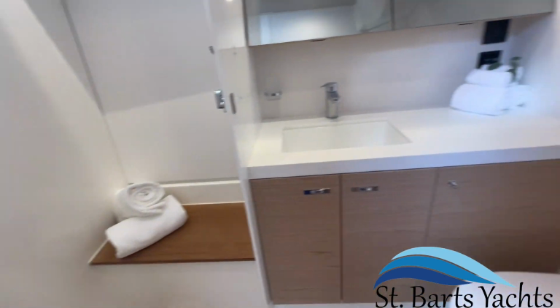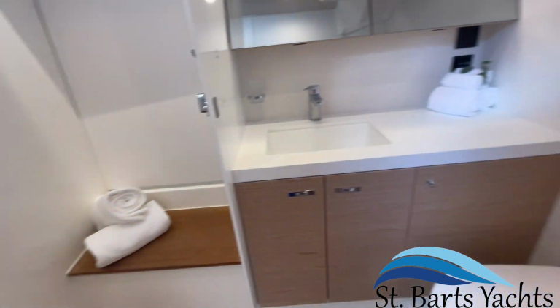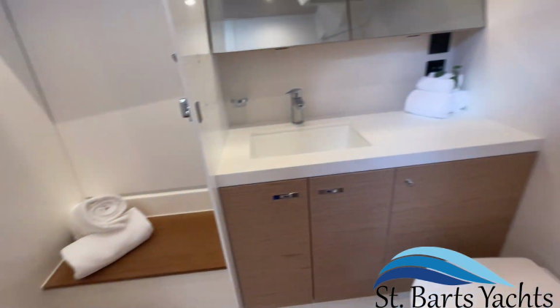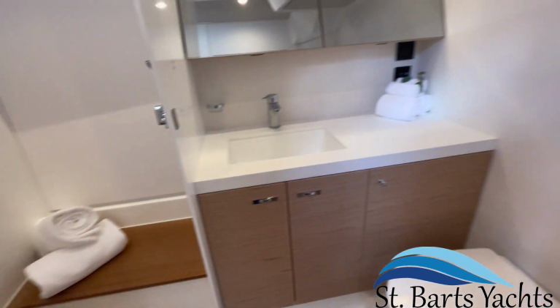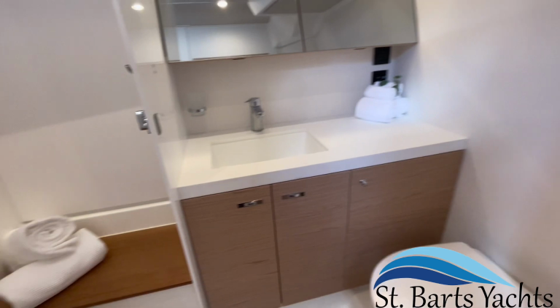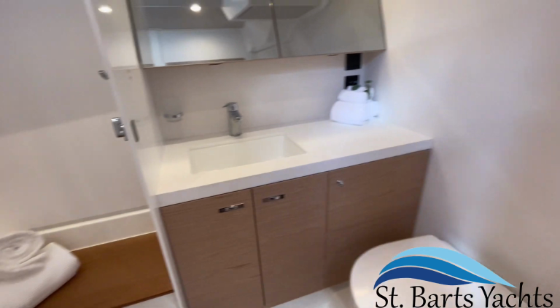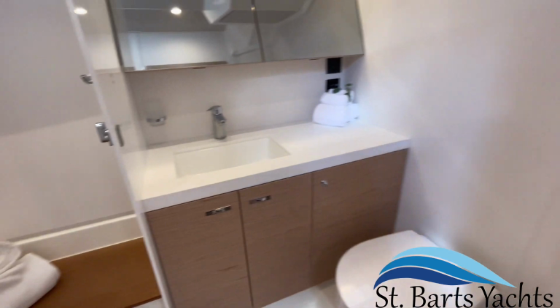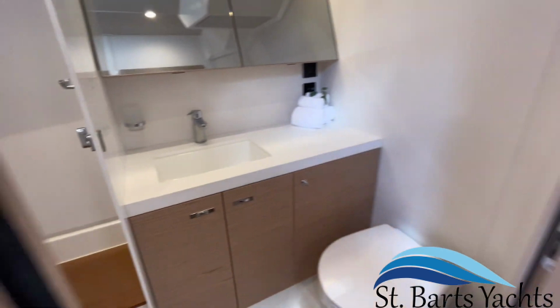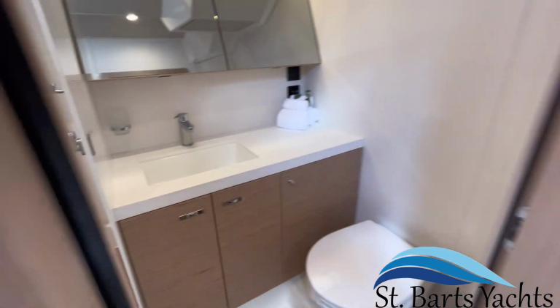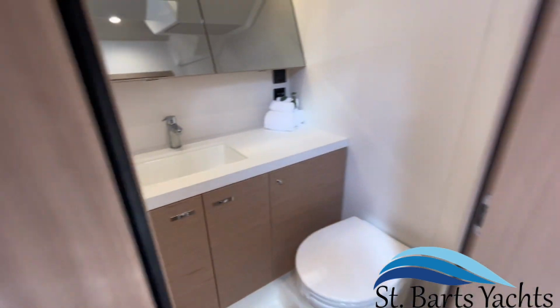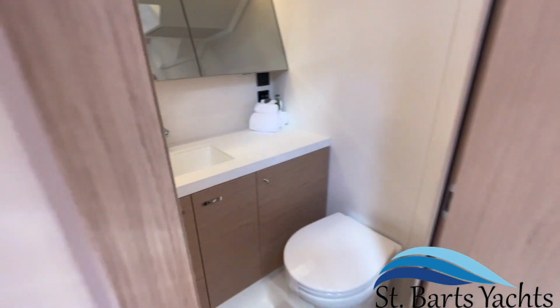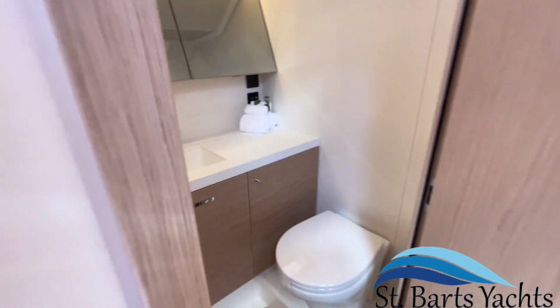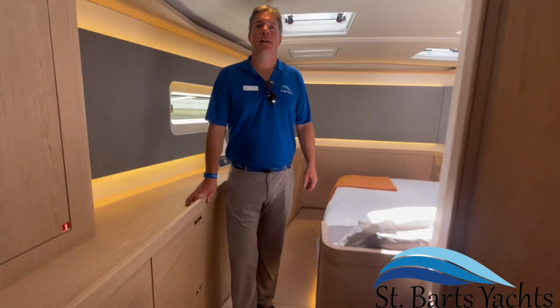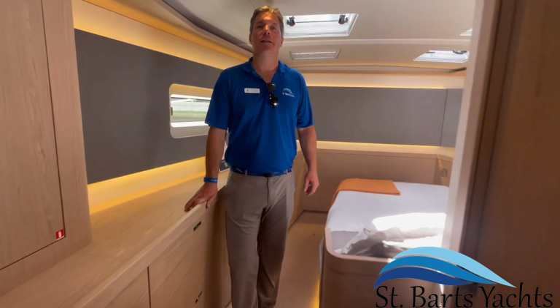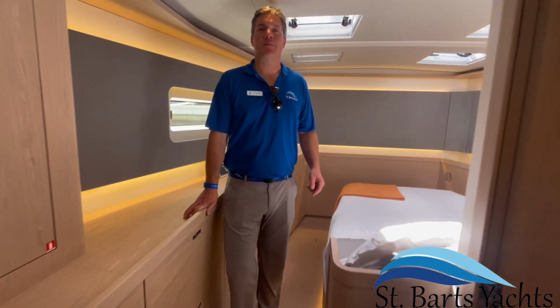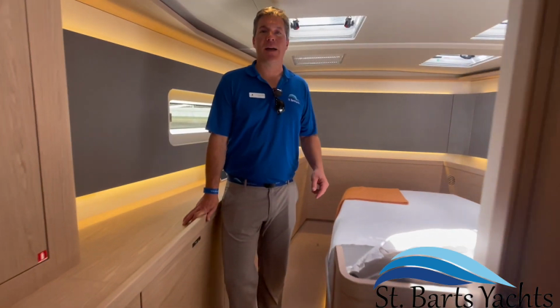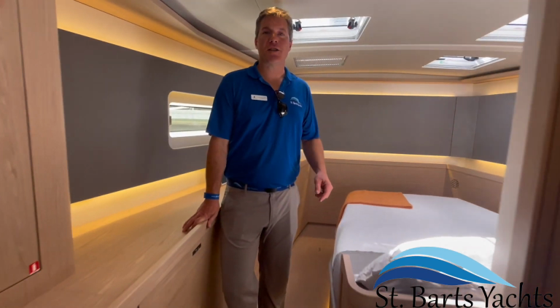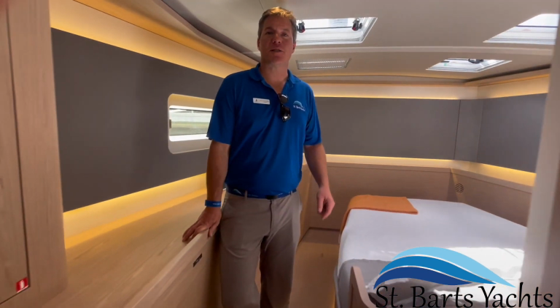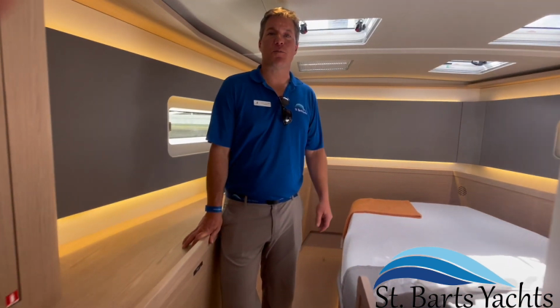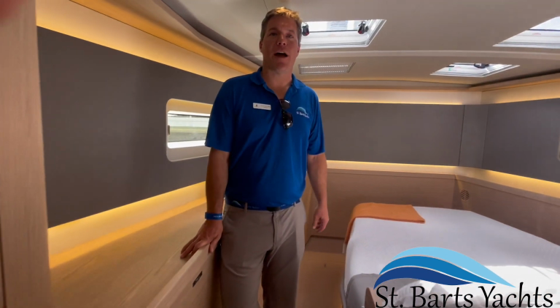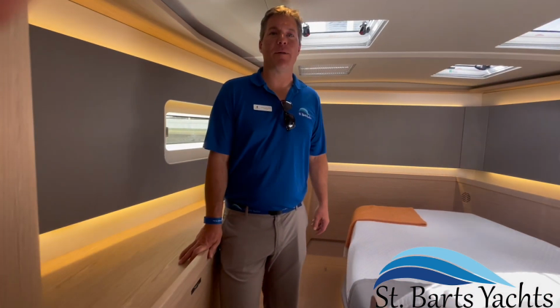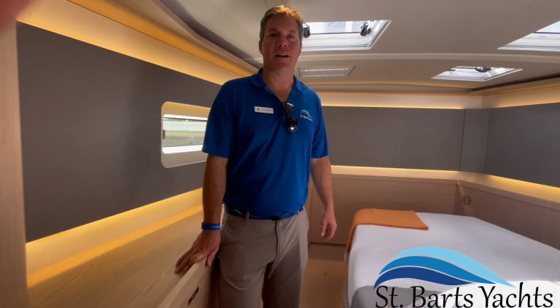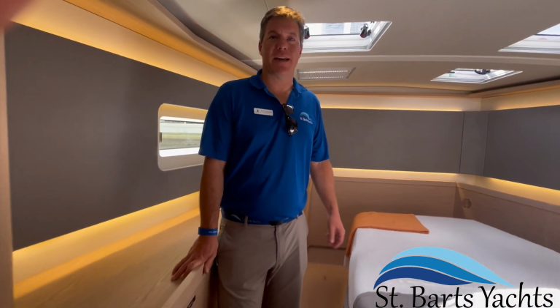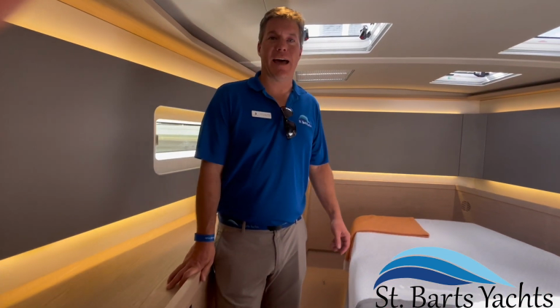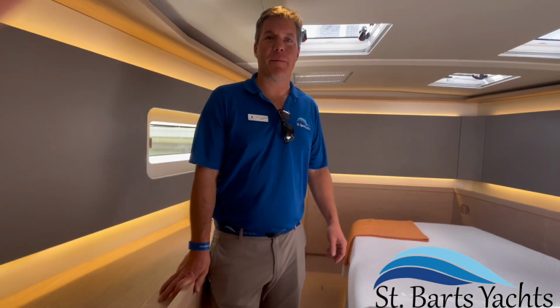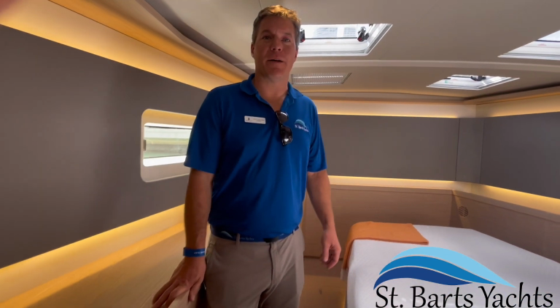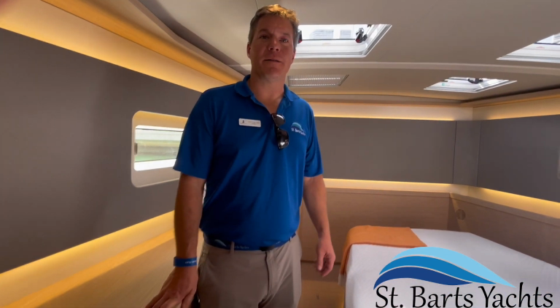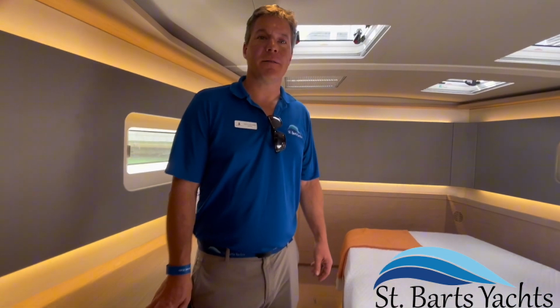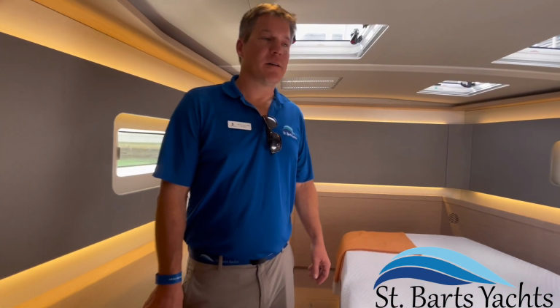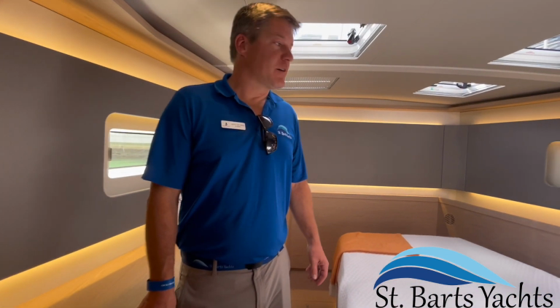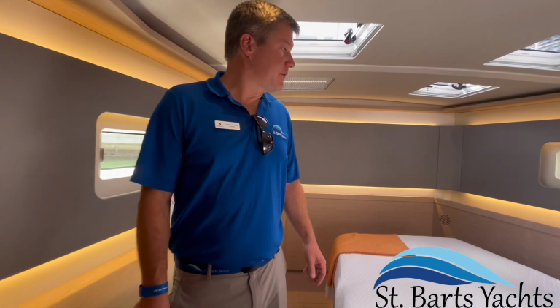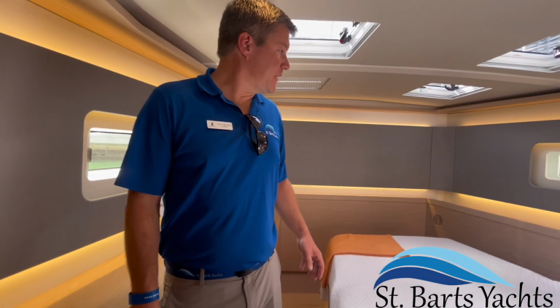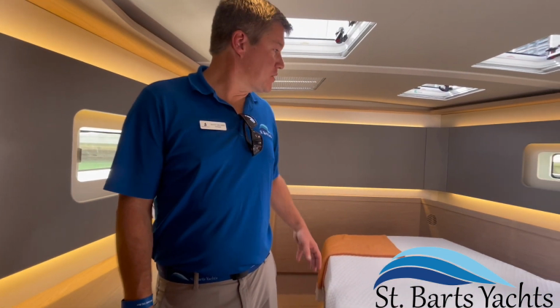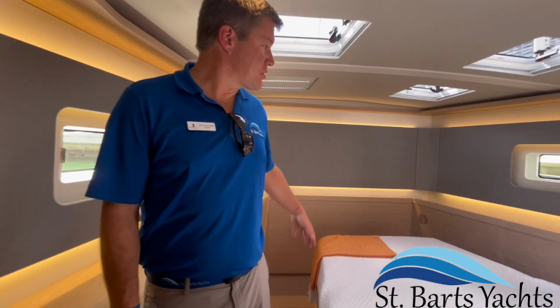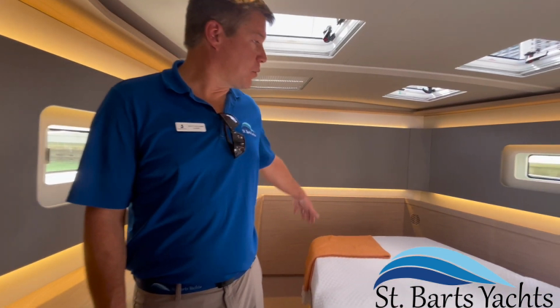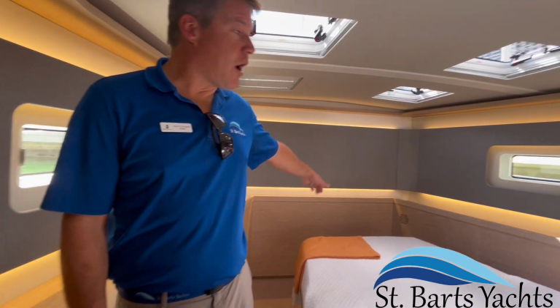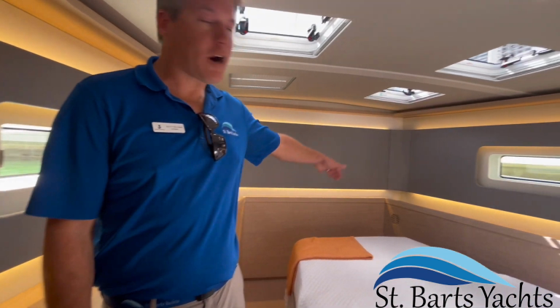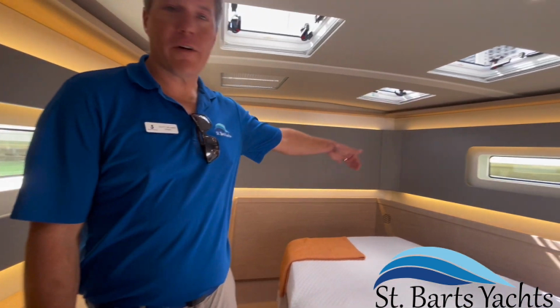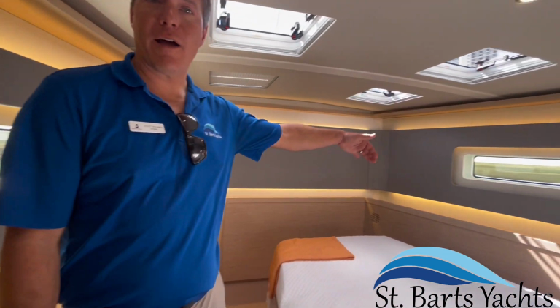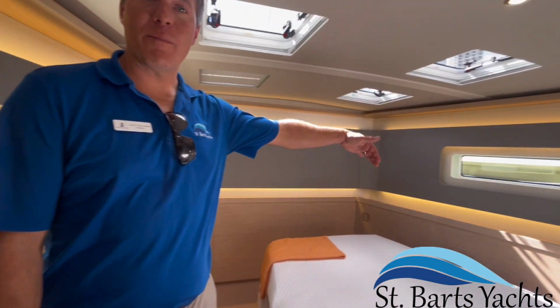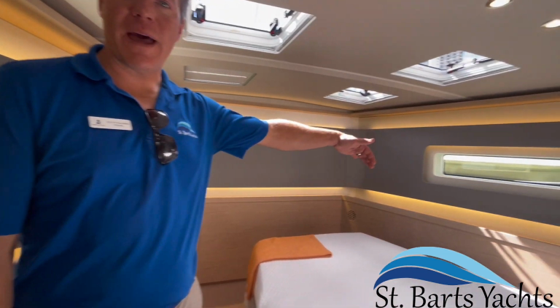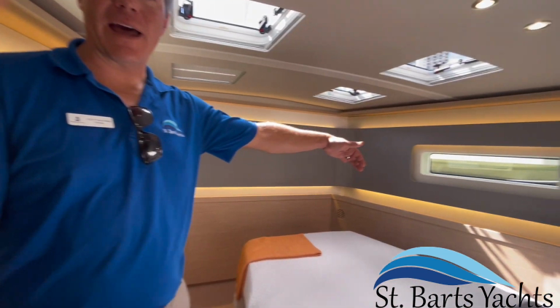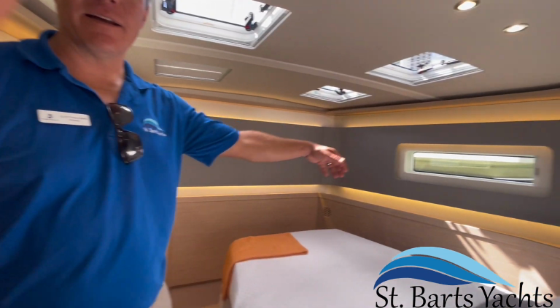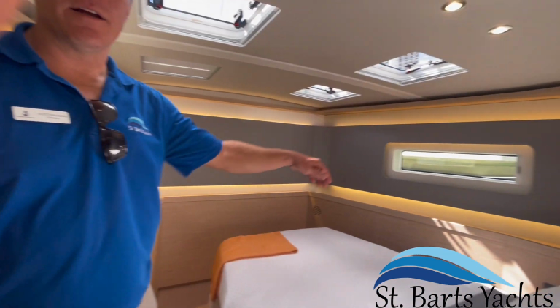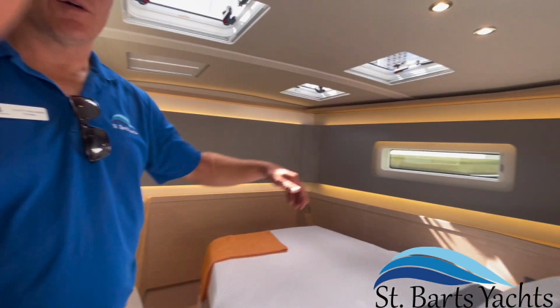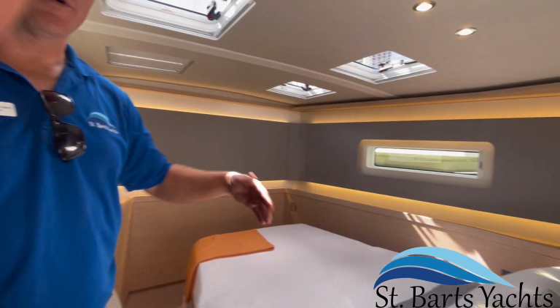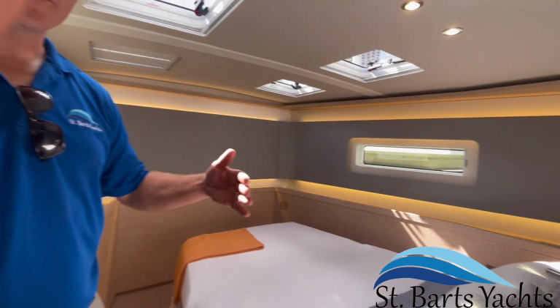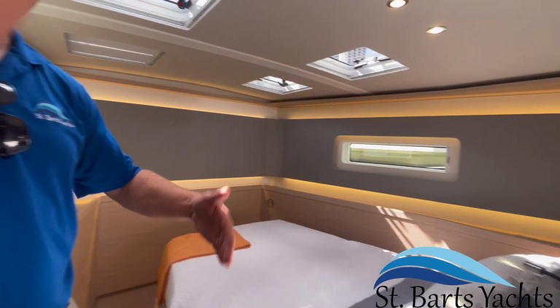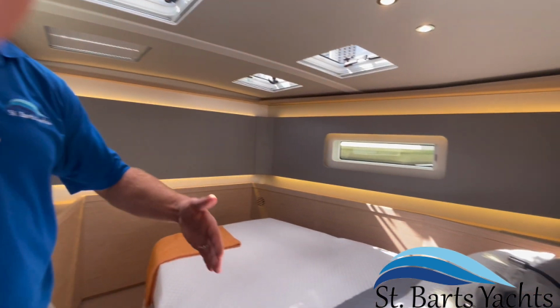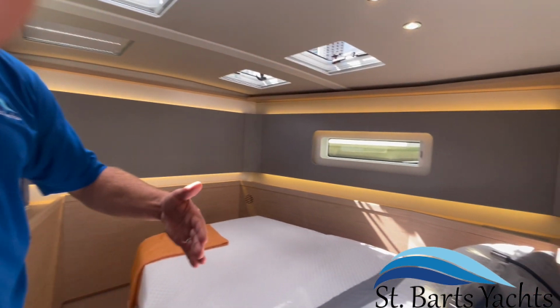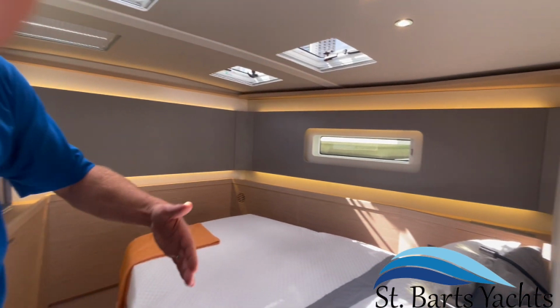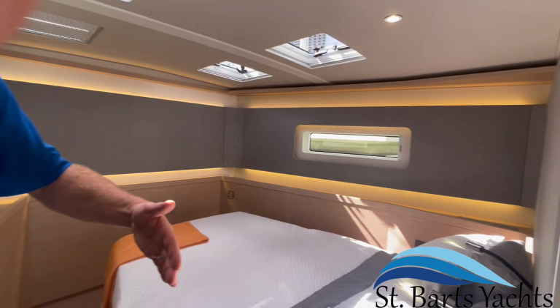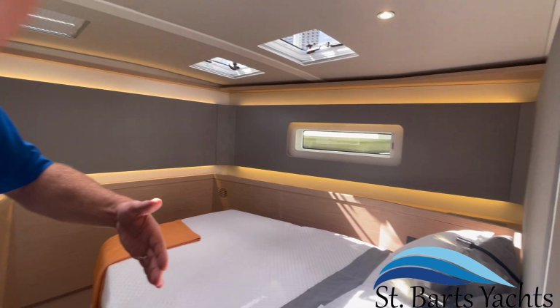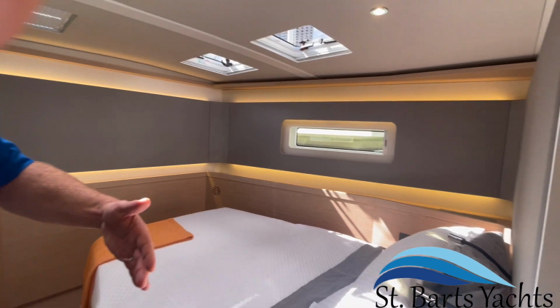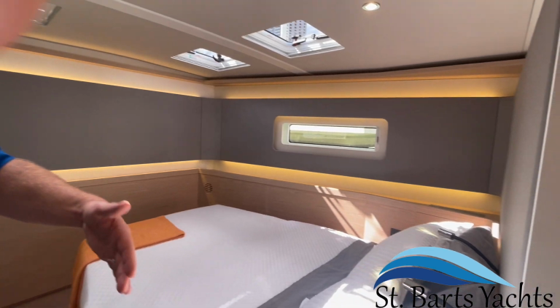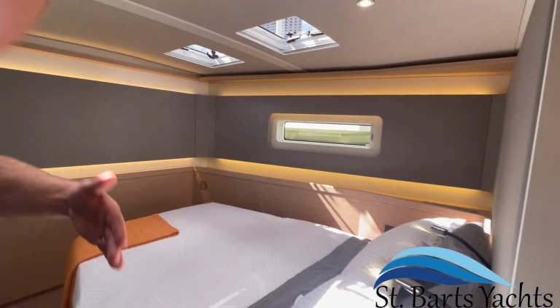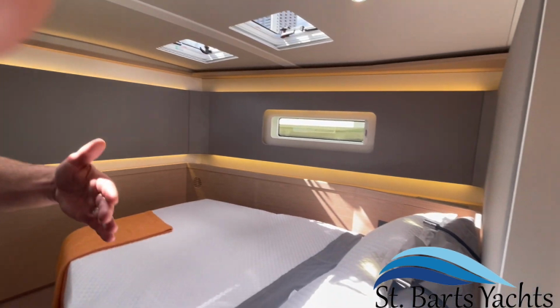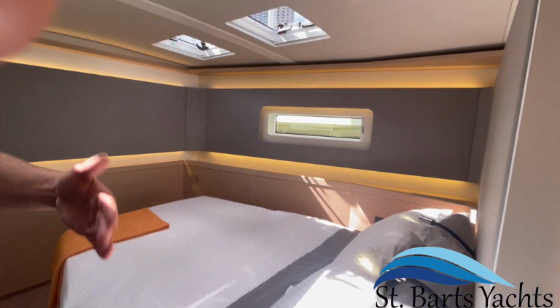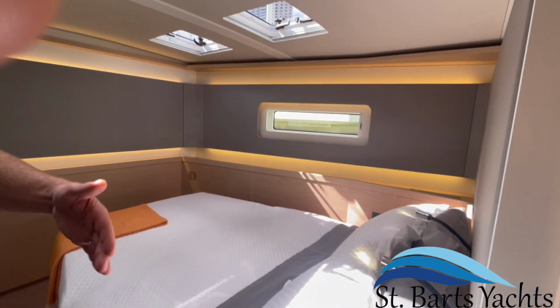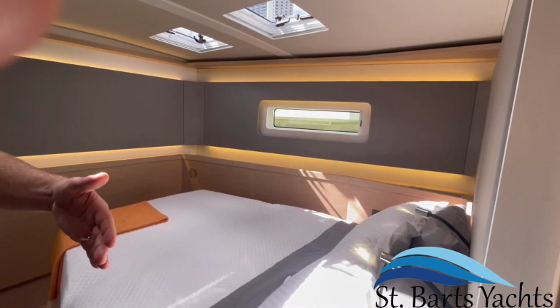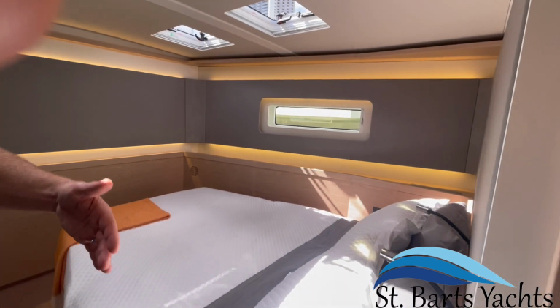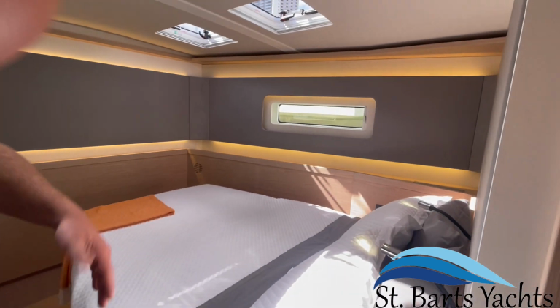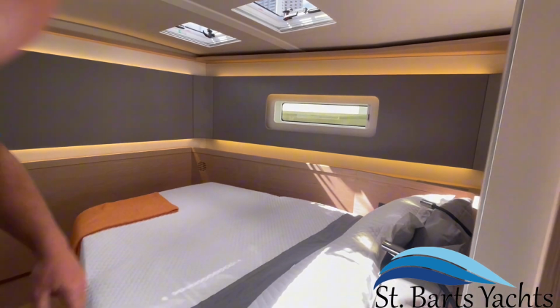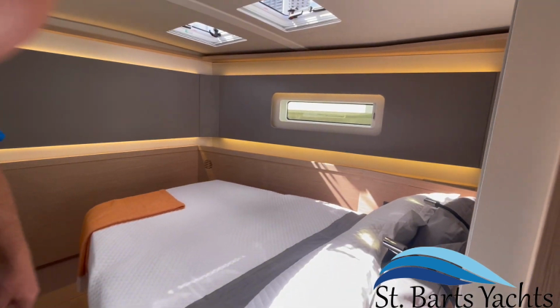The spacious primary cabin features a walk-around bed, which is off-center line to provide privacy.